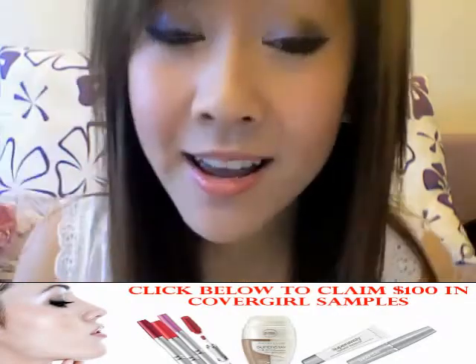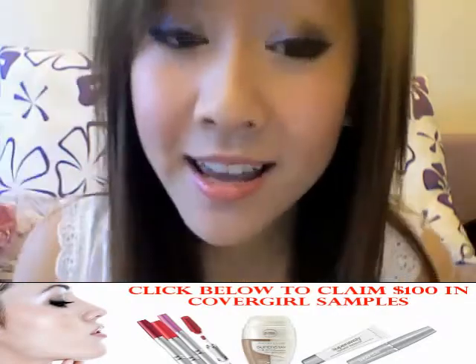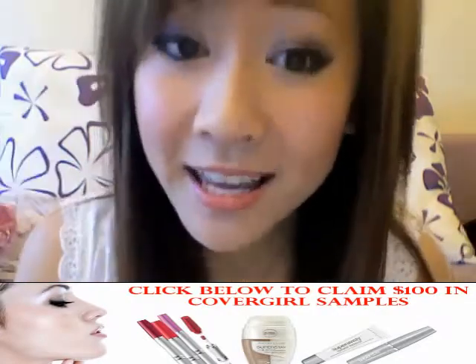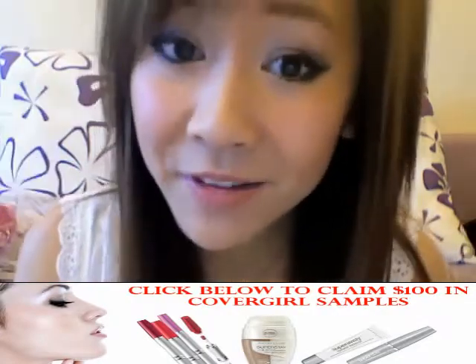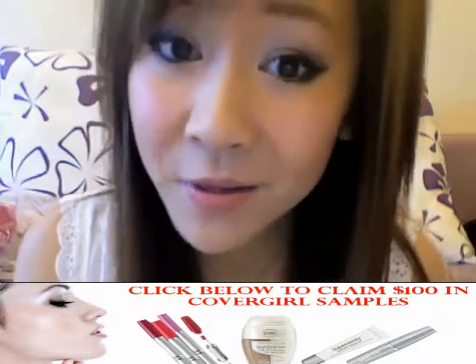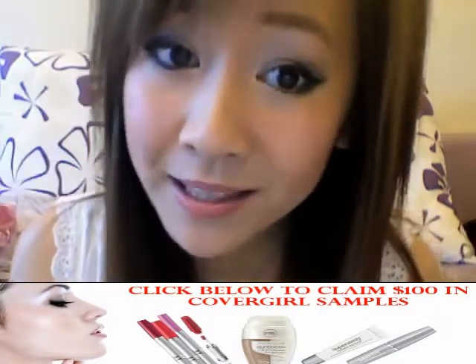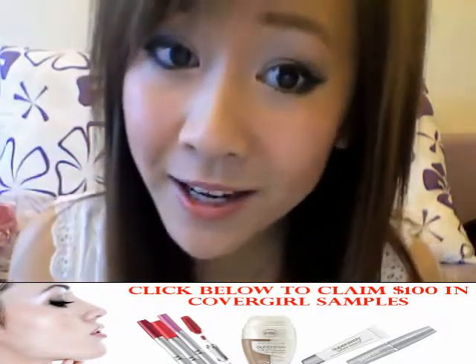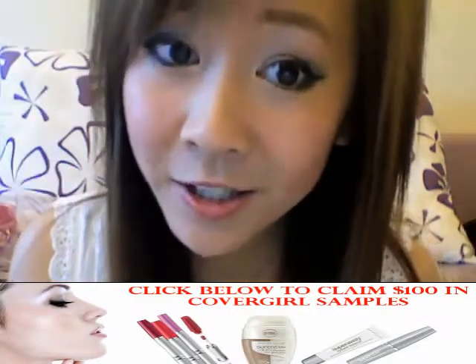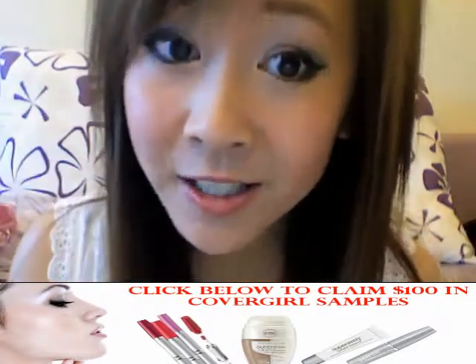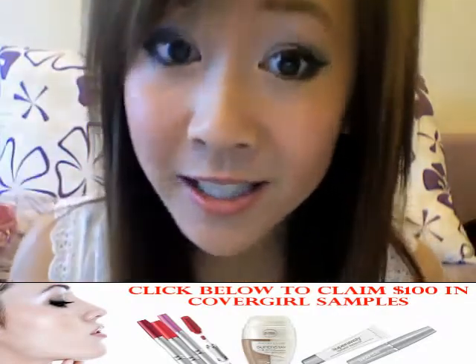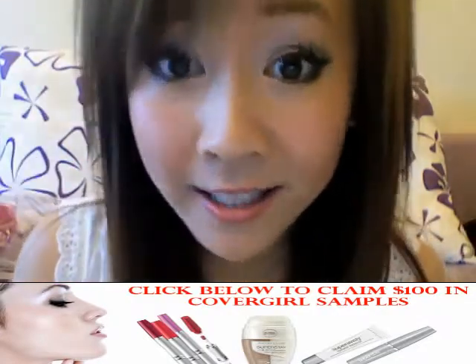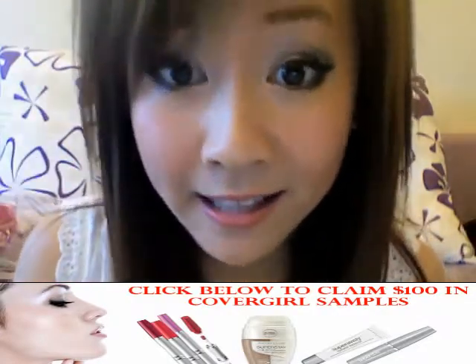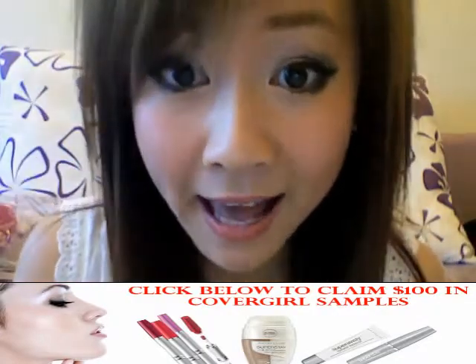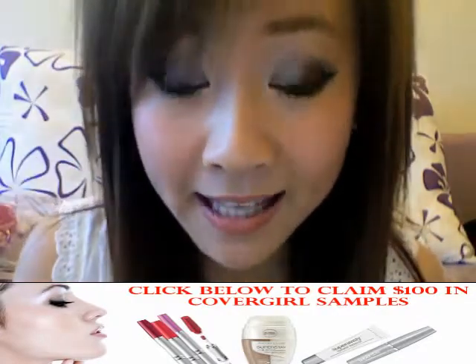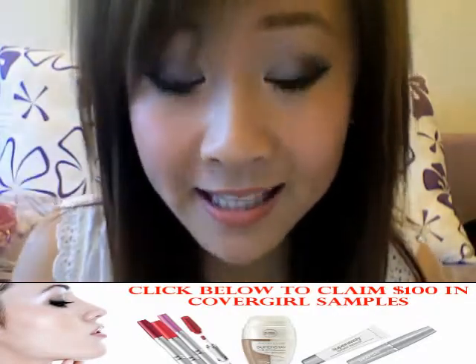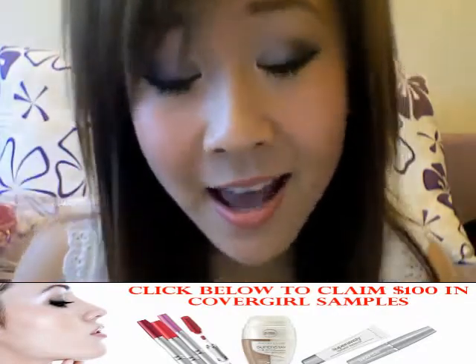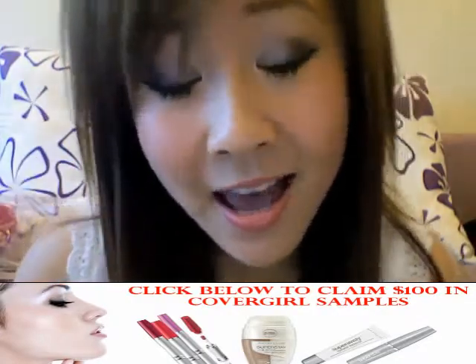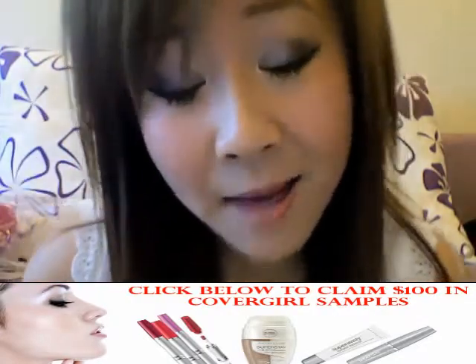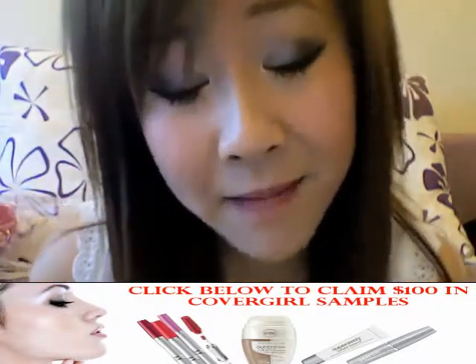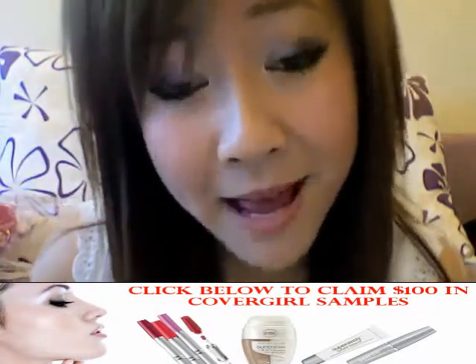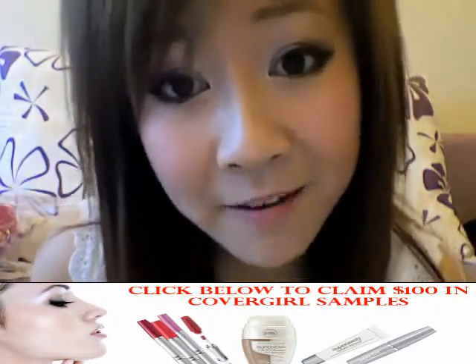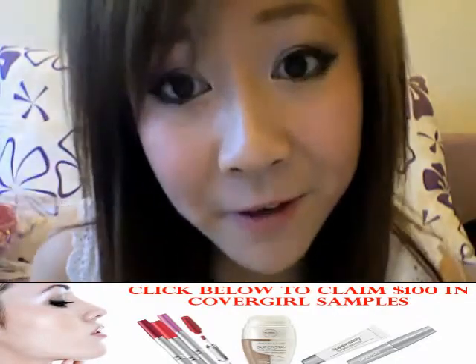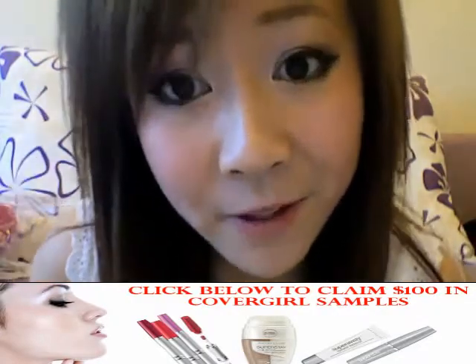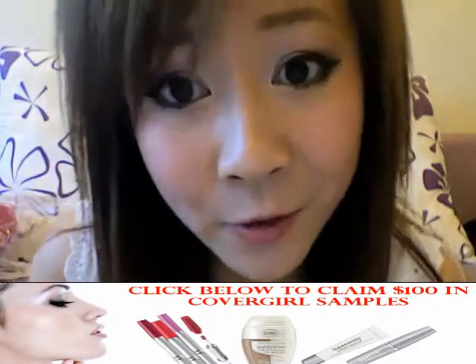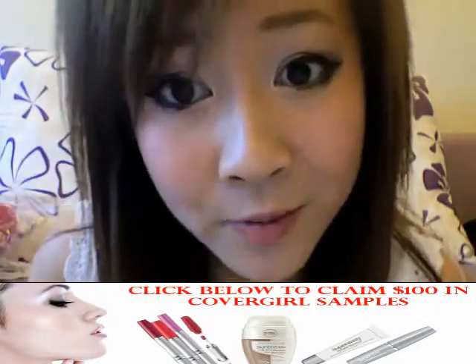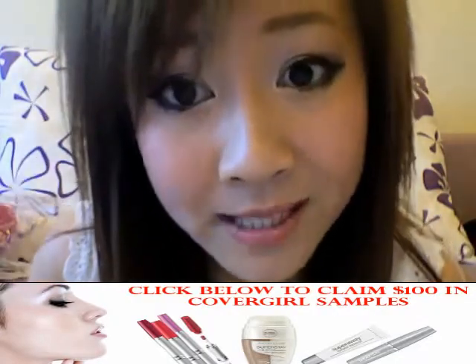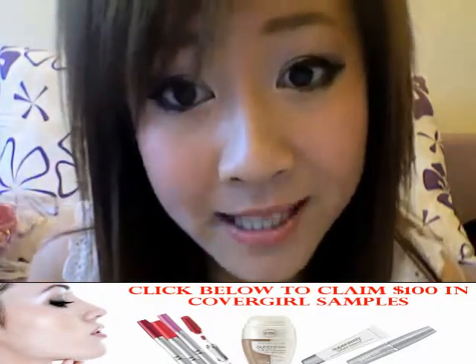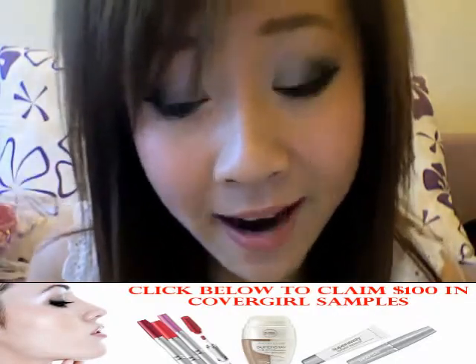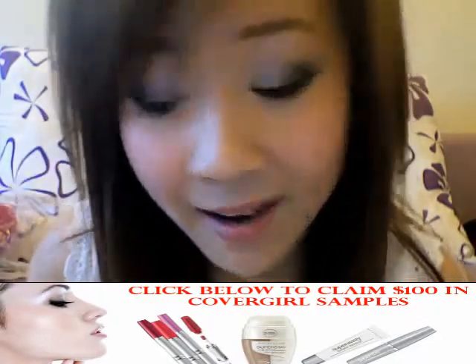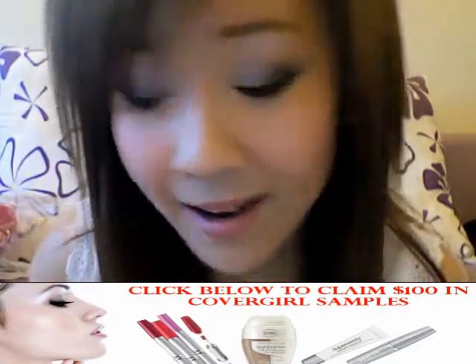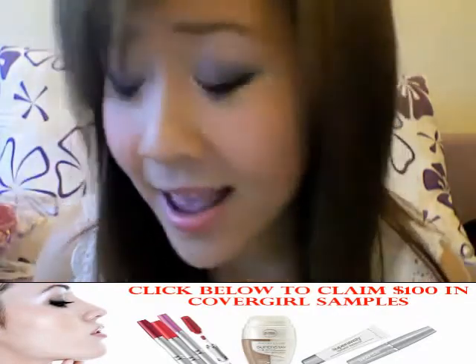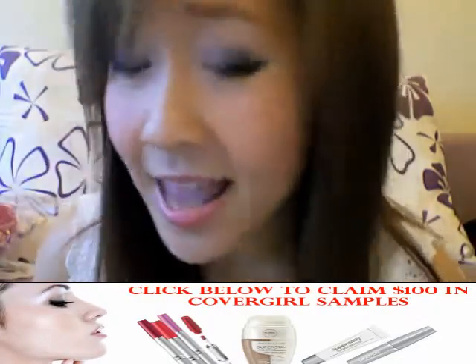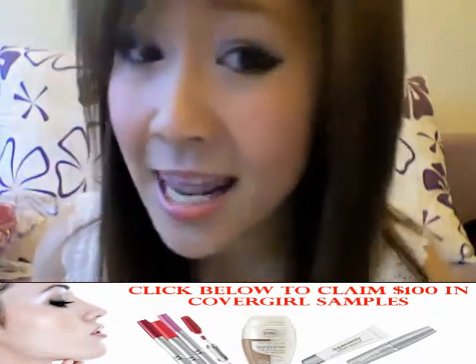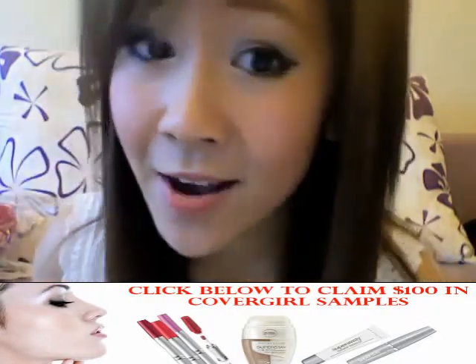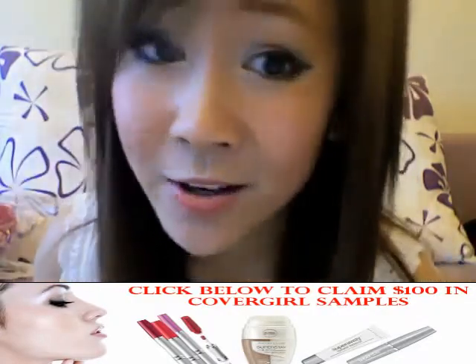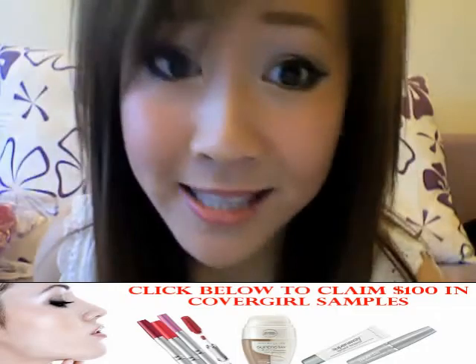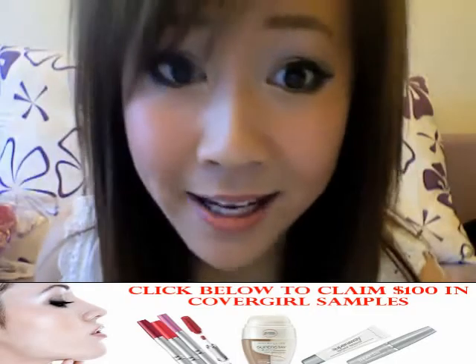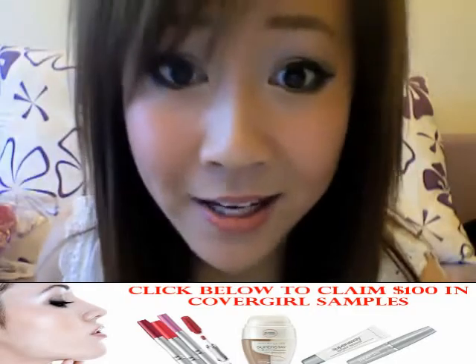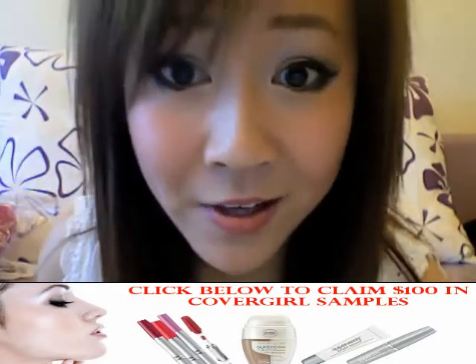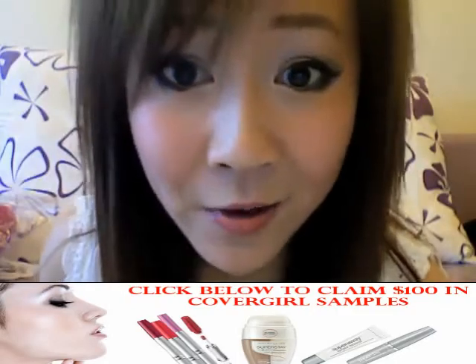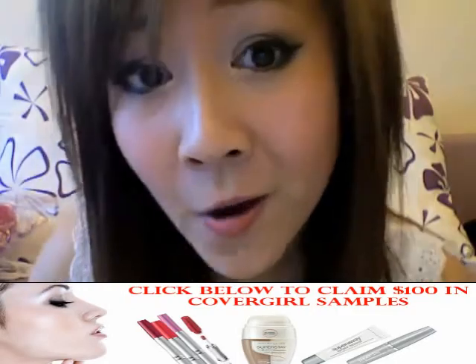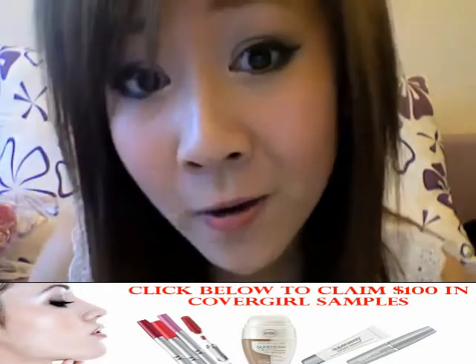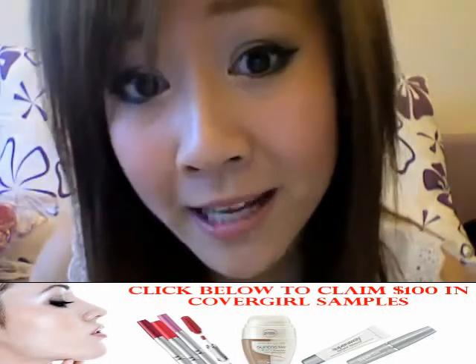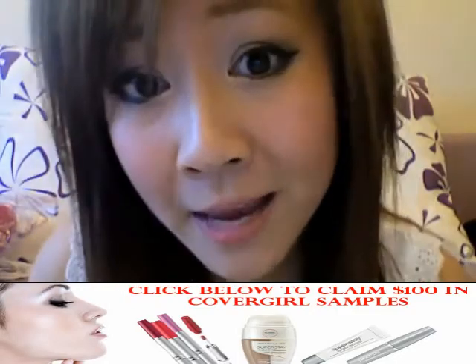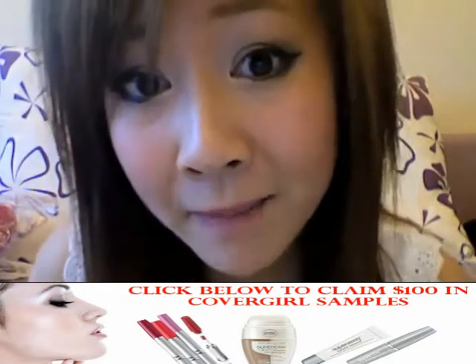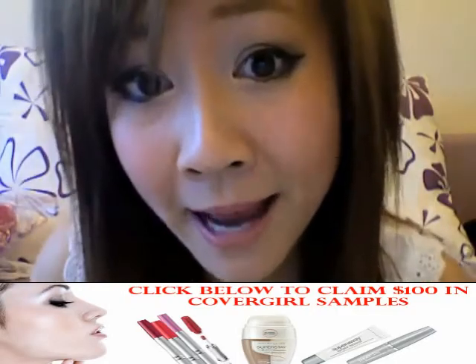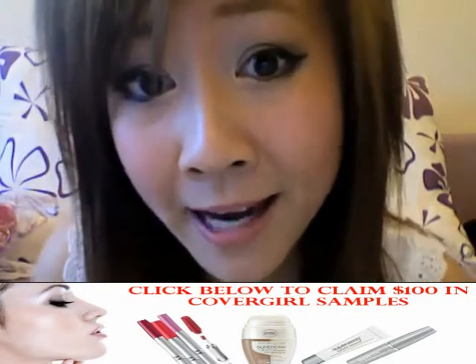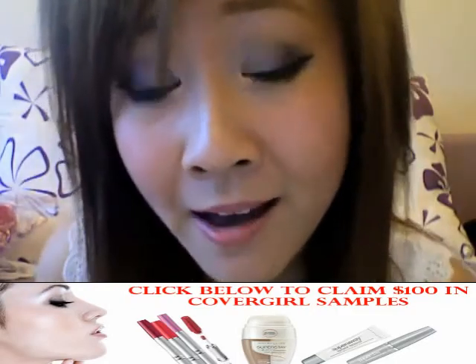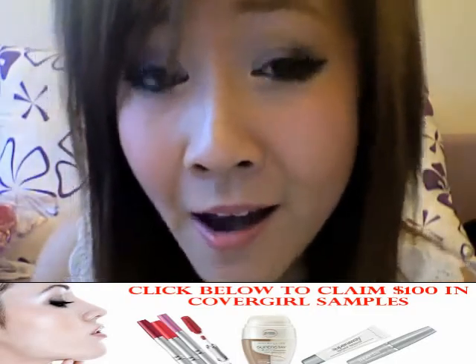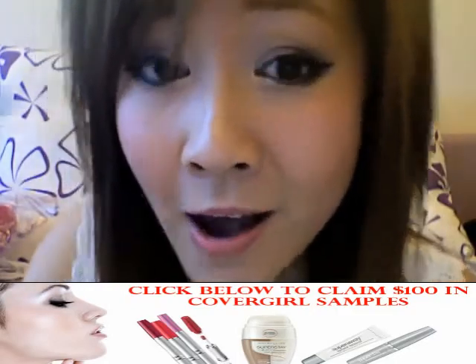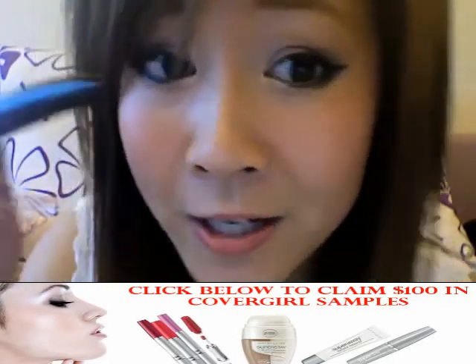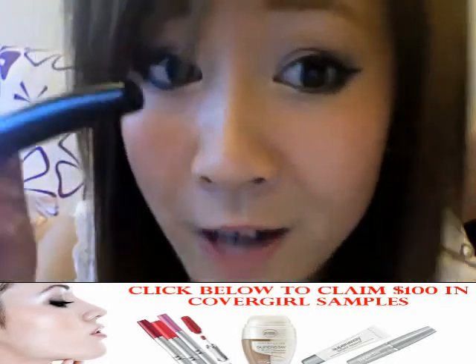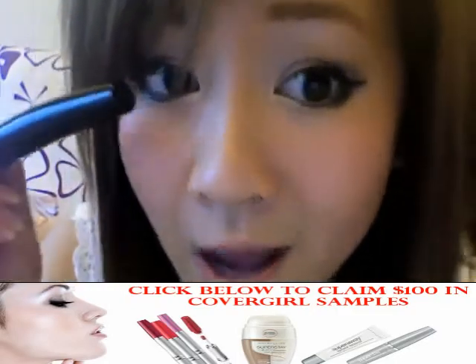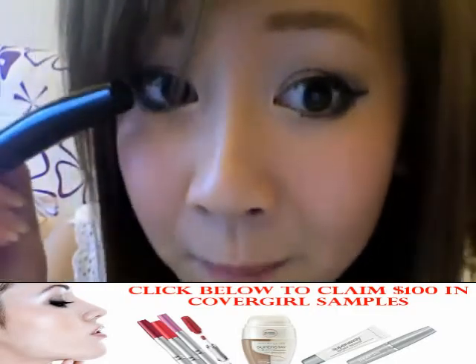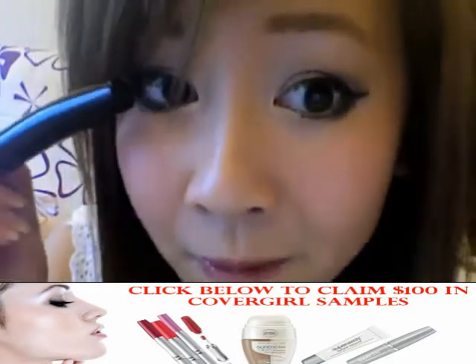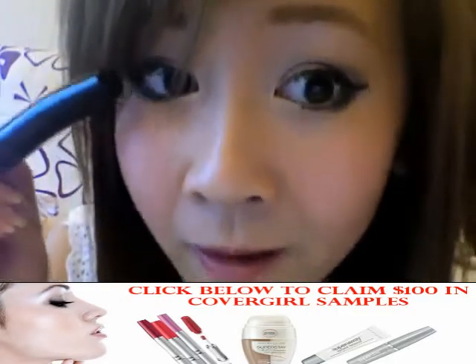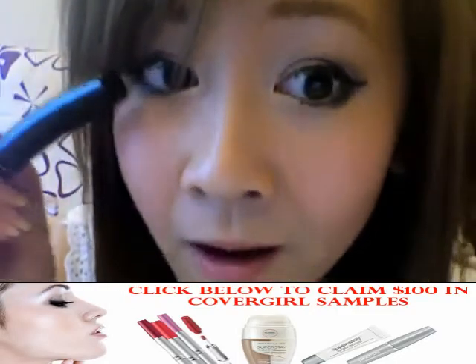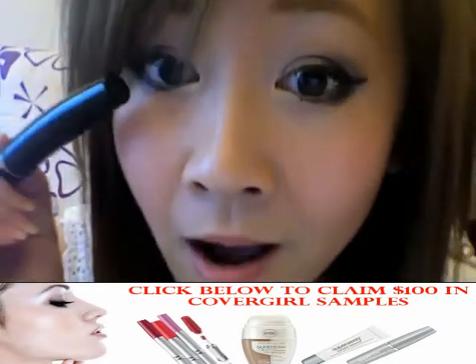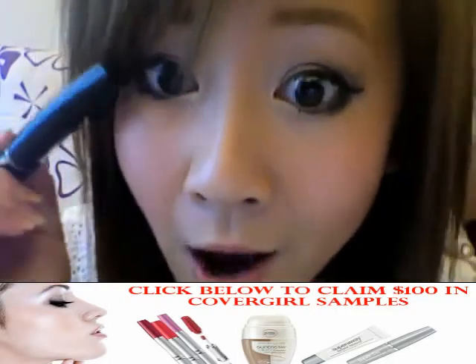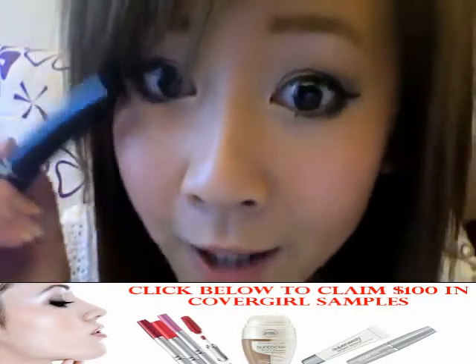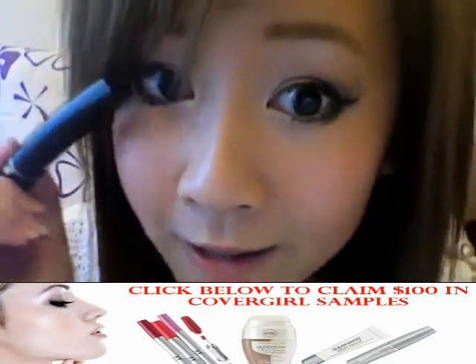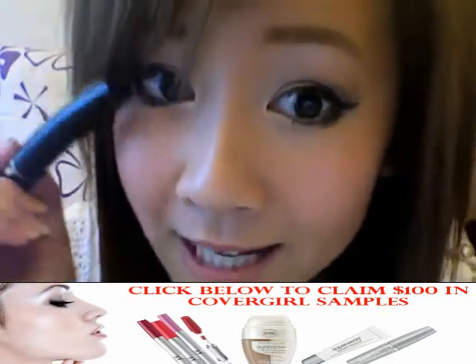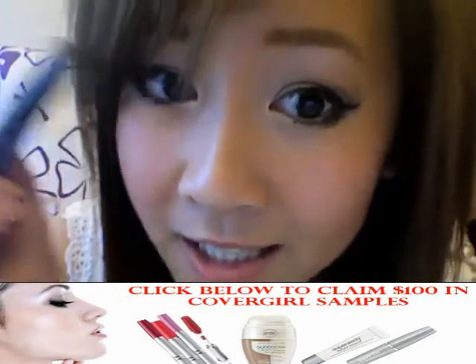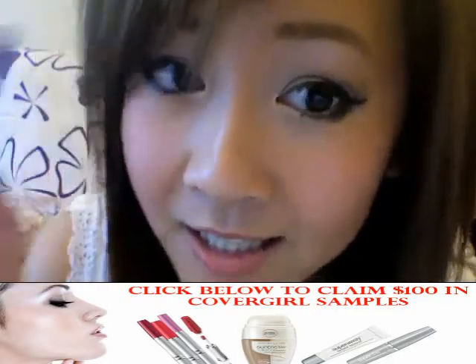If you want larger, subtle eyes, apply your first coat of mascara, and then on your second coat, only apply it on your upper outer lashes.